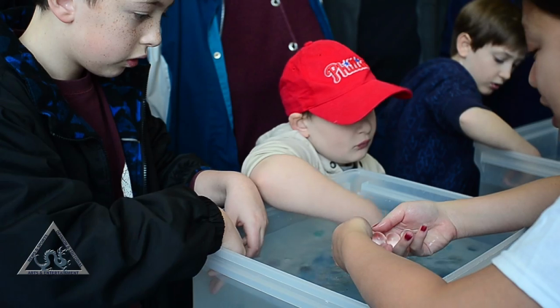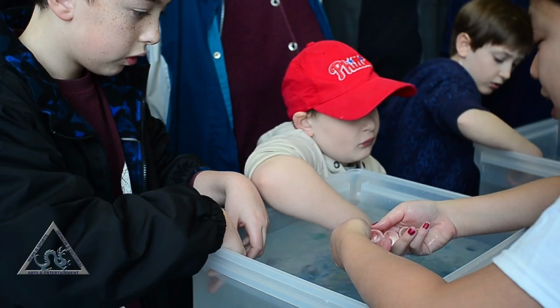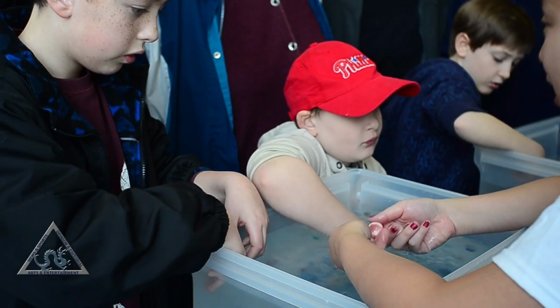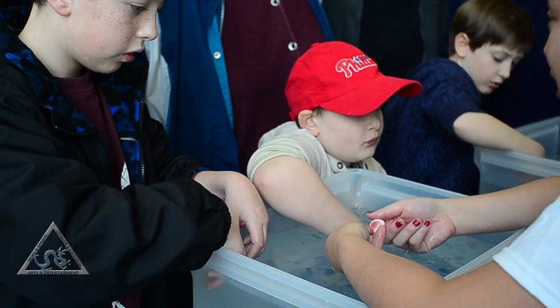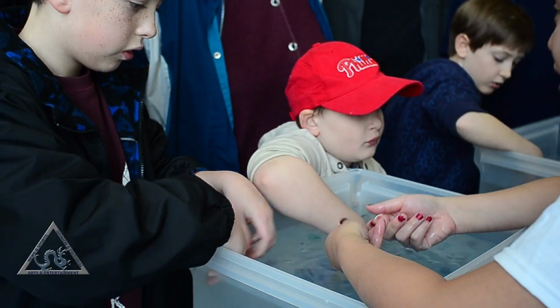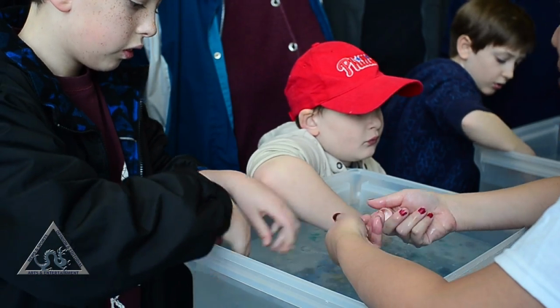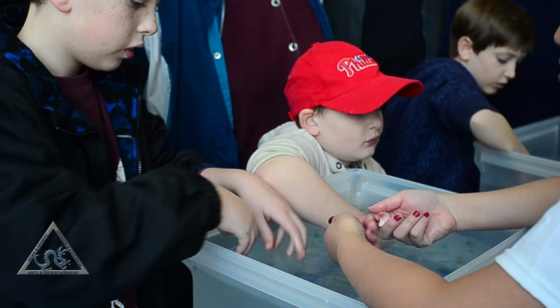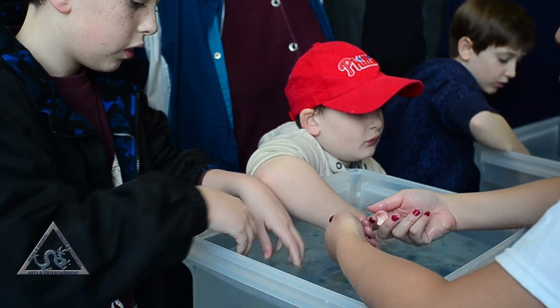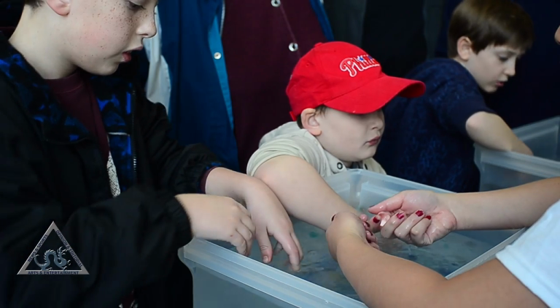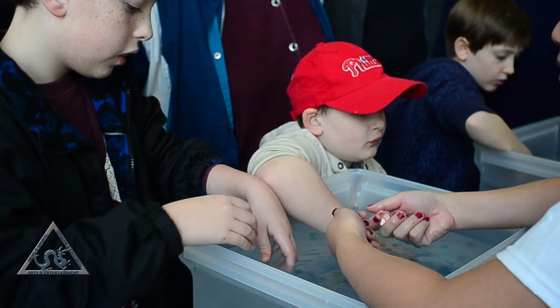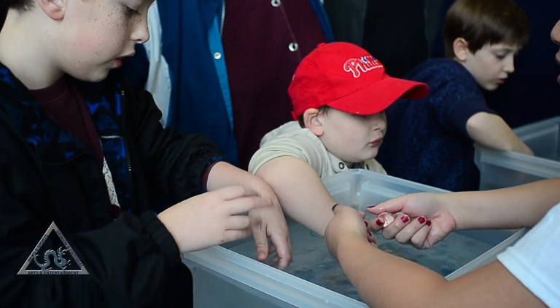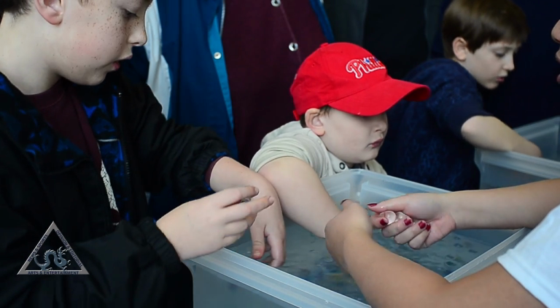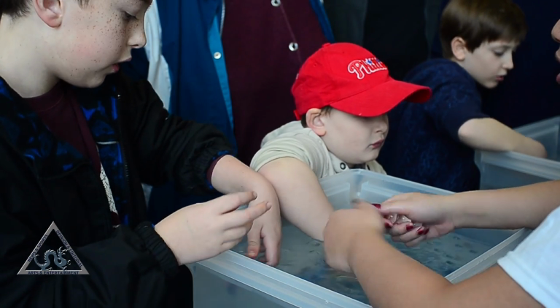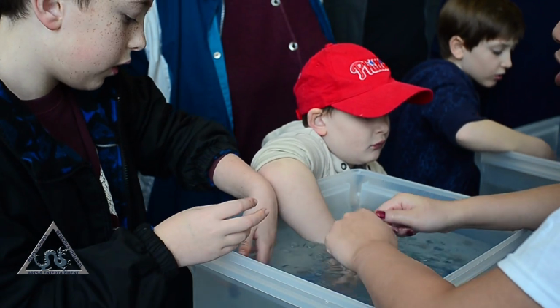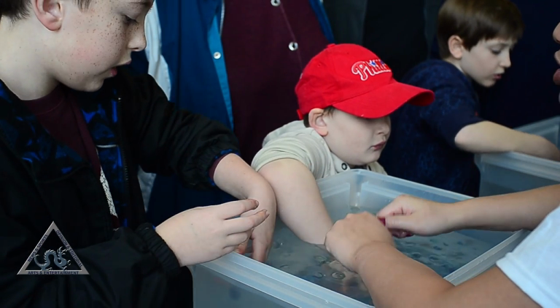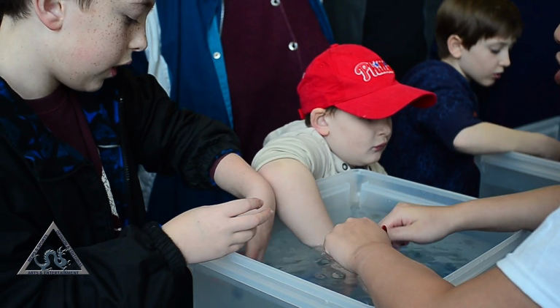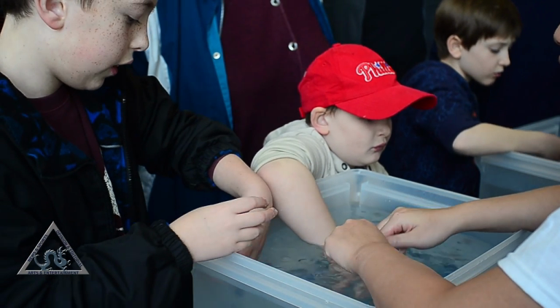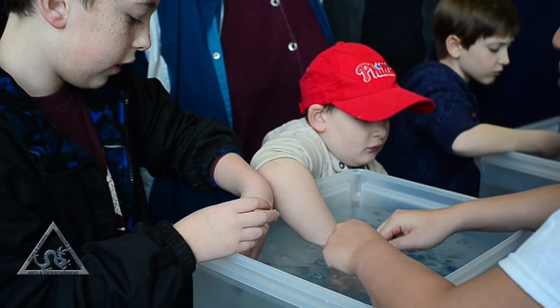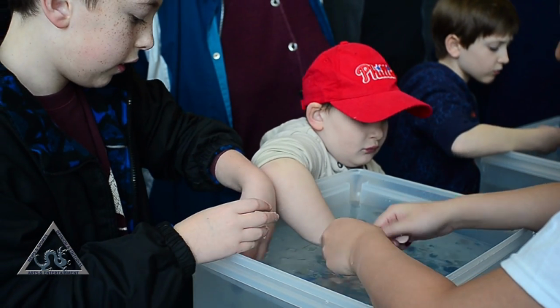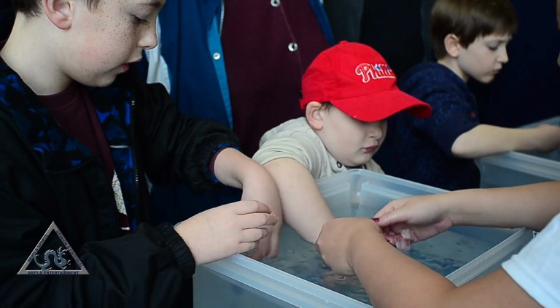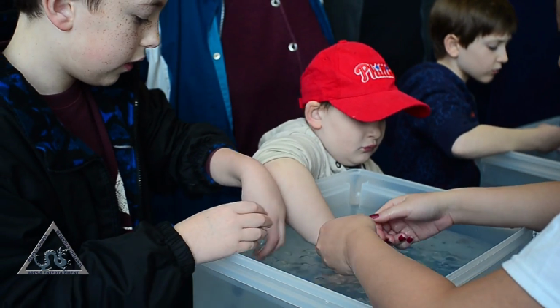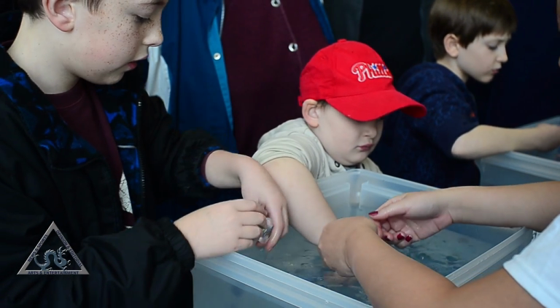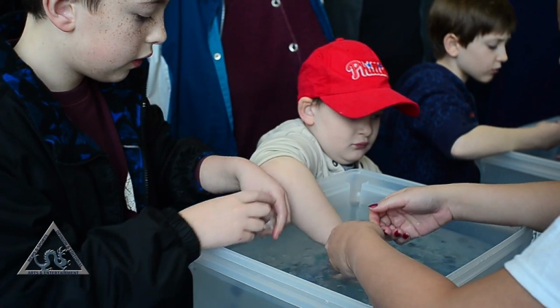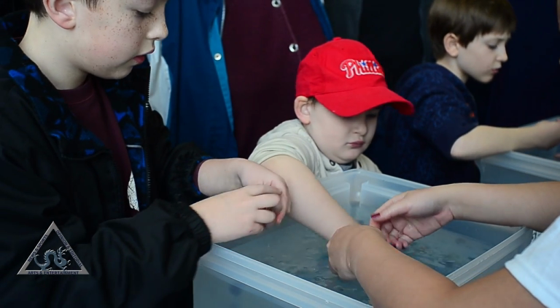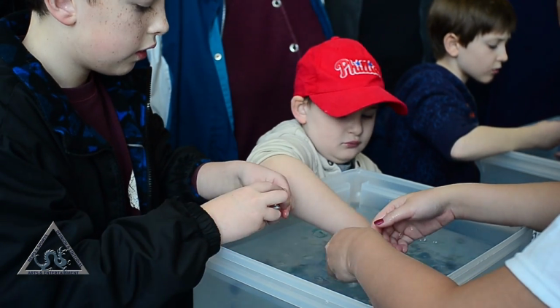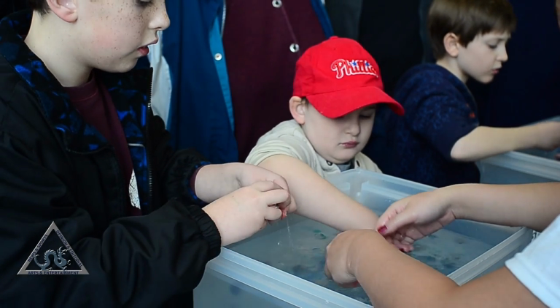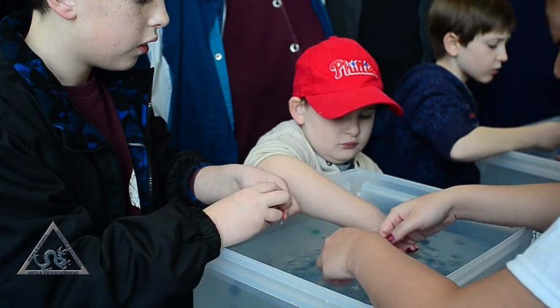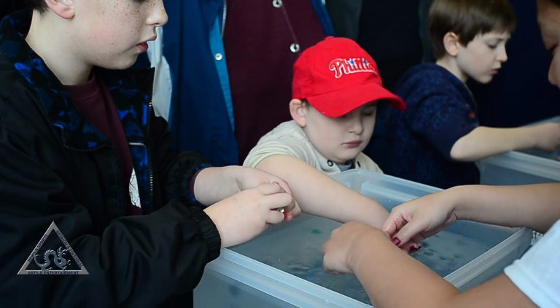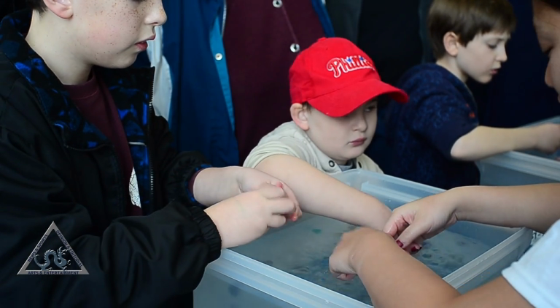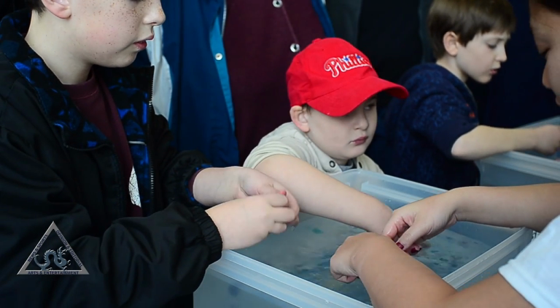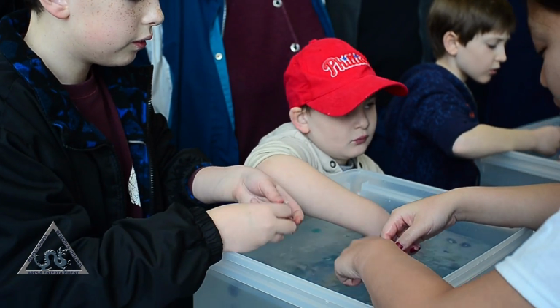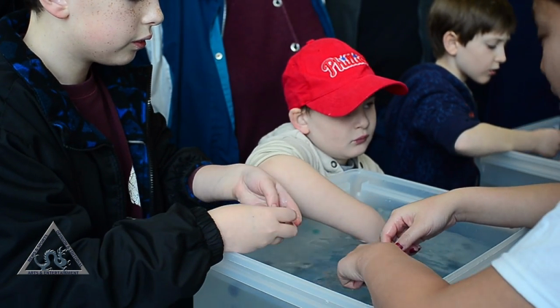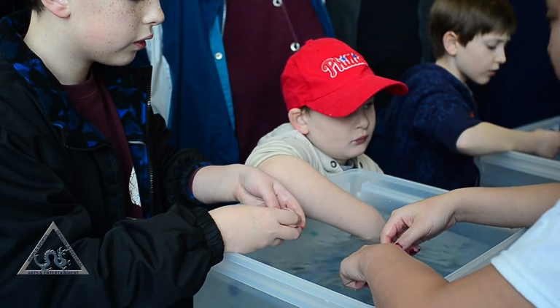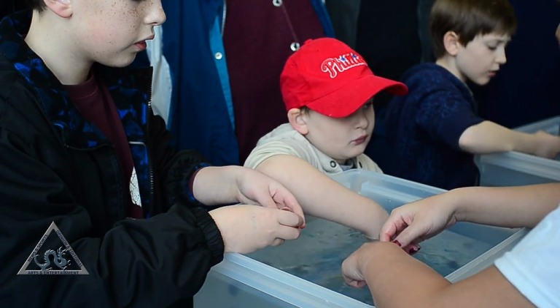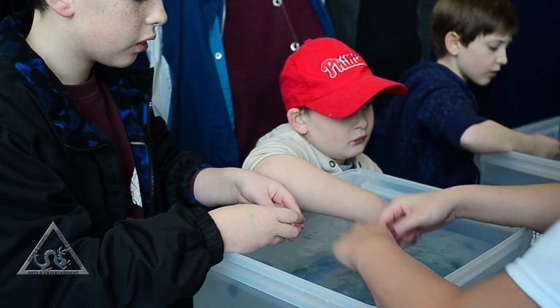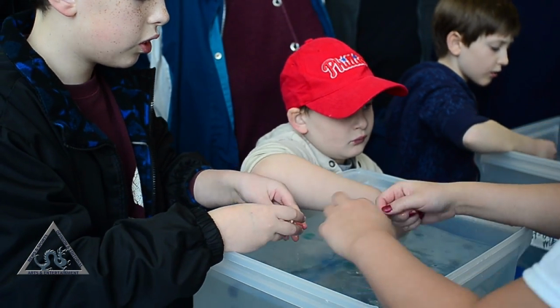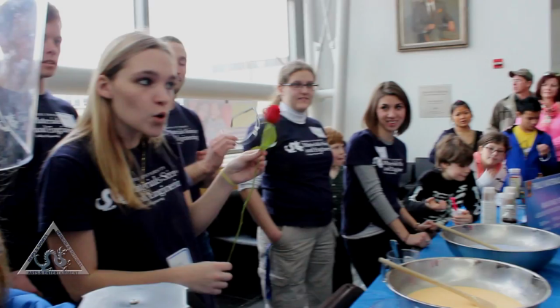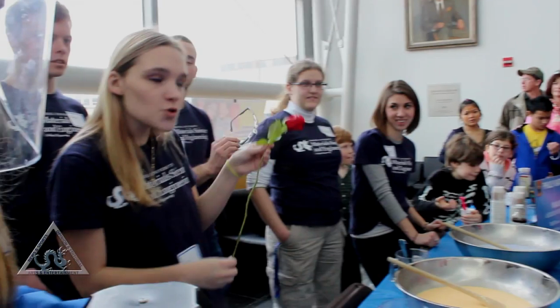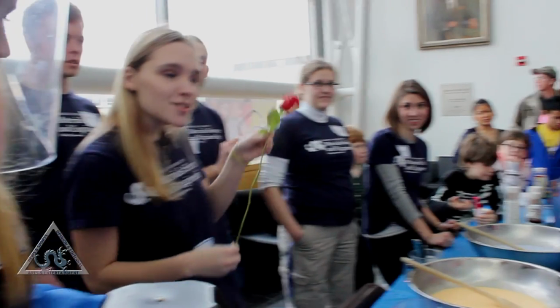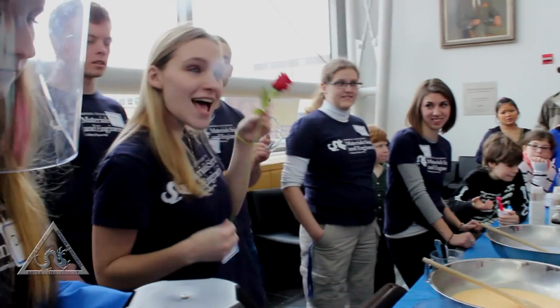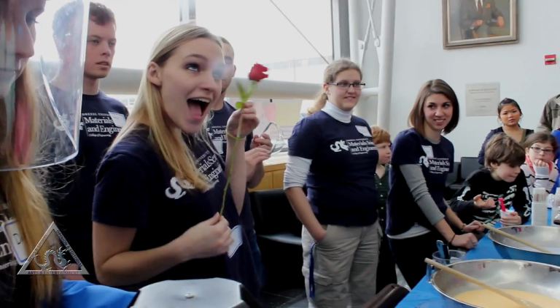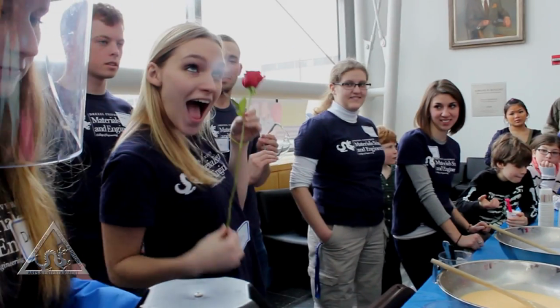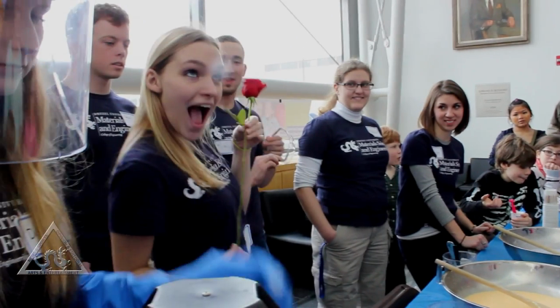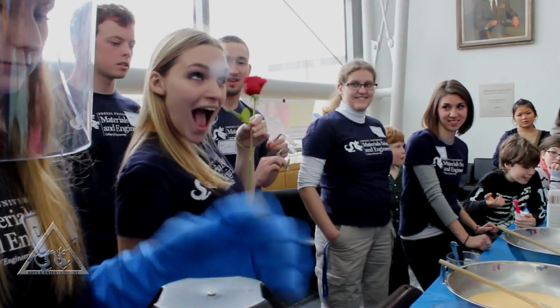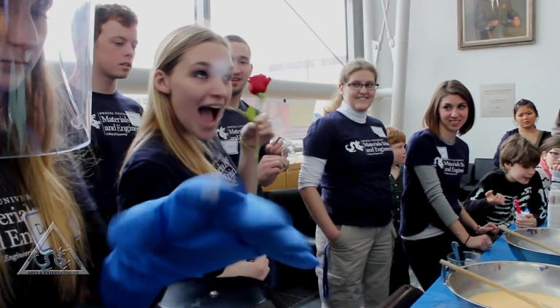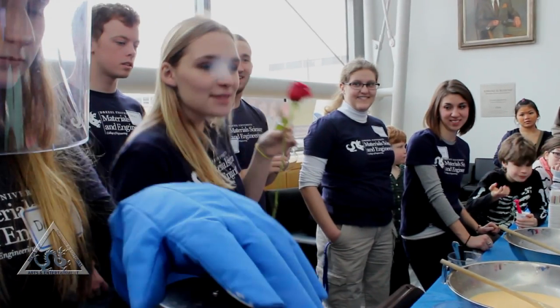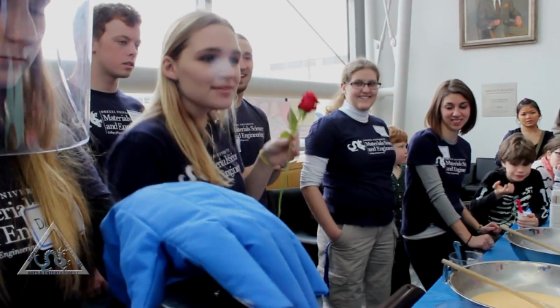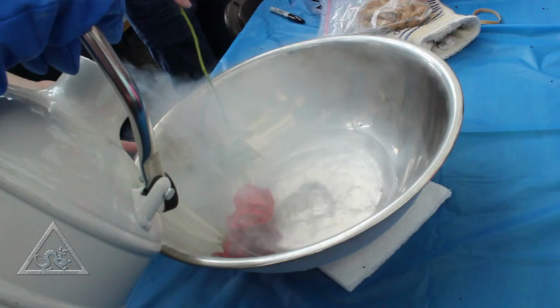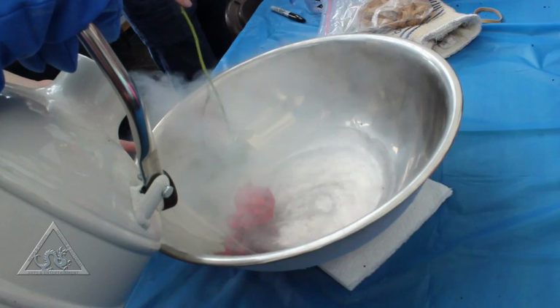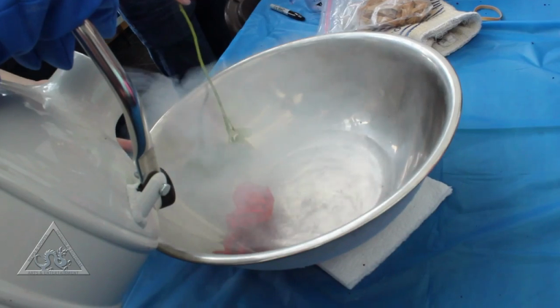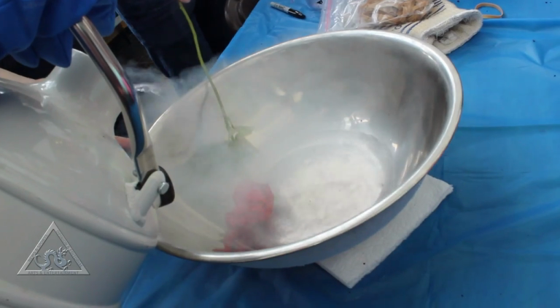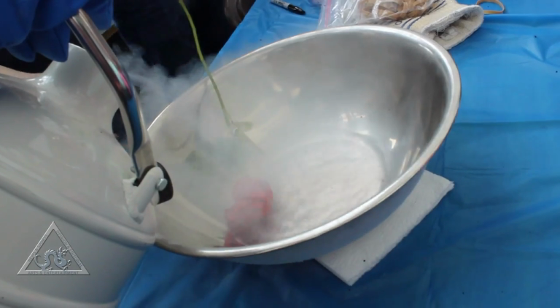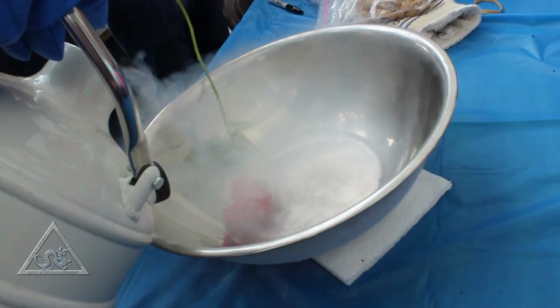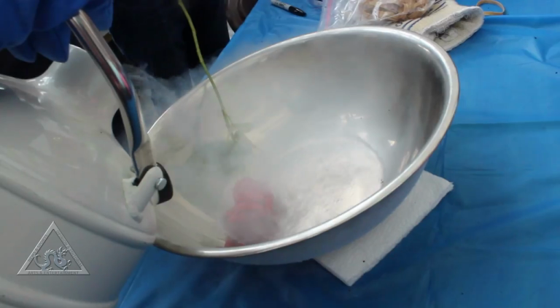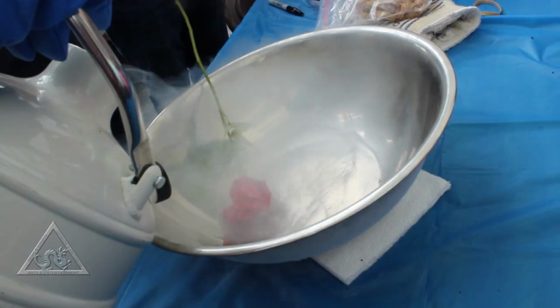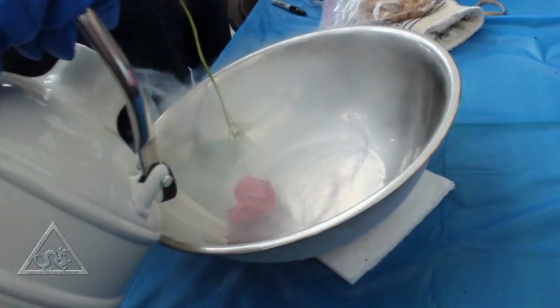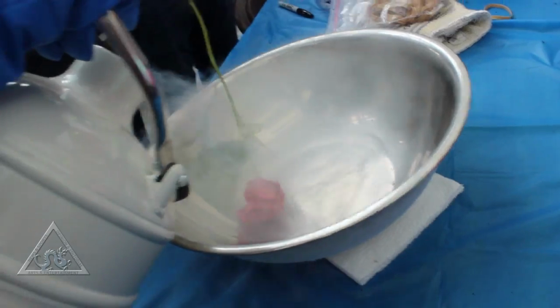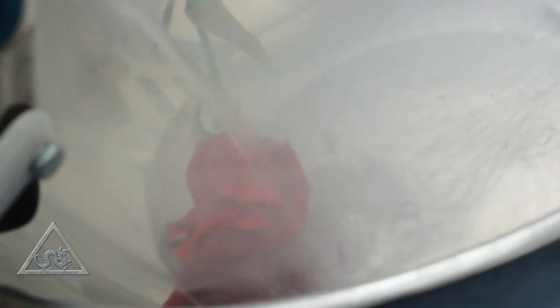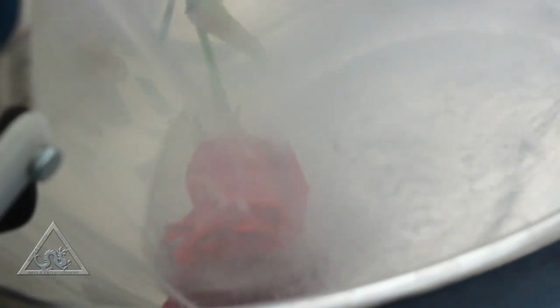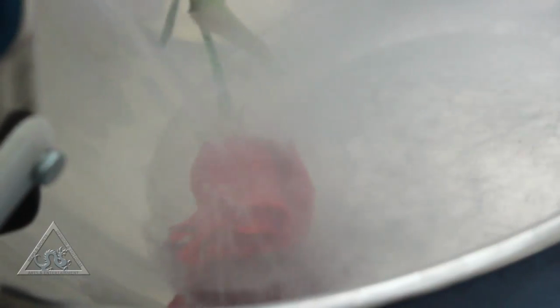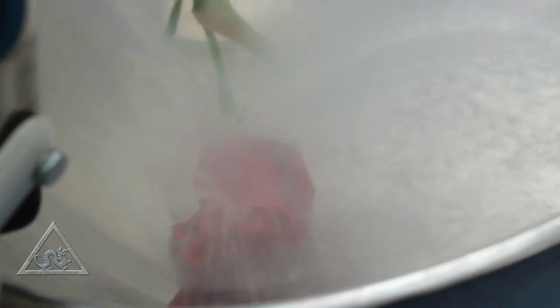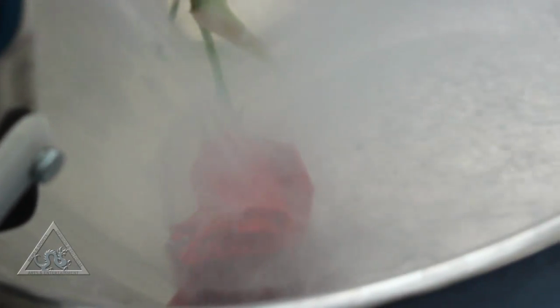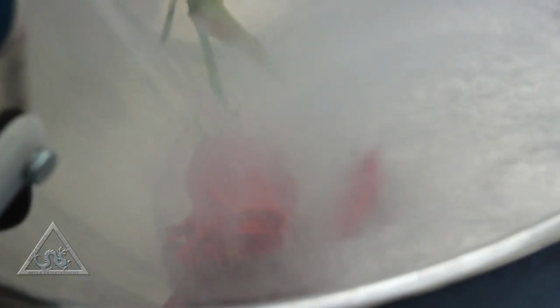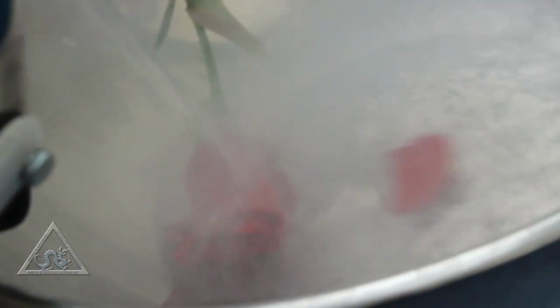There were countless ways to get excited about materials while learning about their properties. Like, what happens to a rose when it's been dunked in liquid nitrogen?